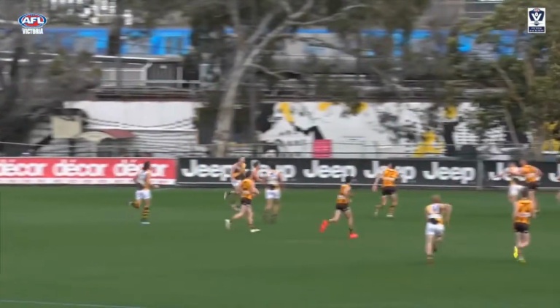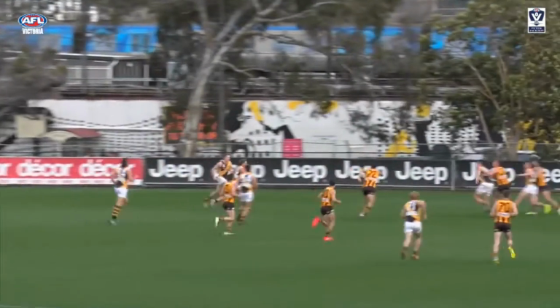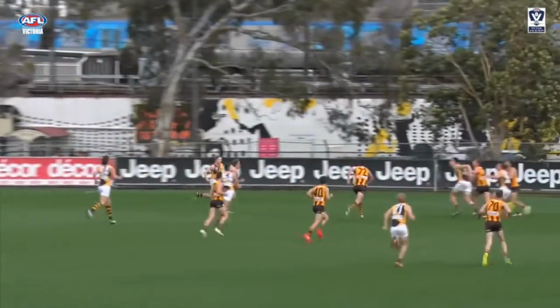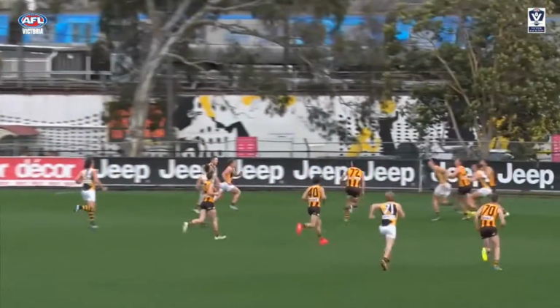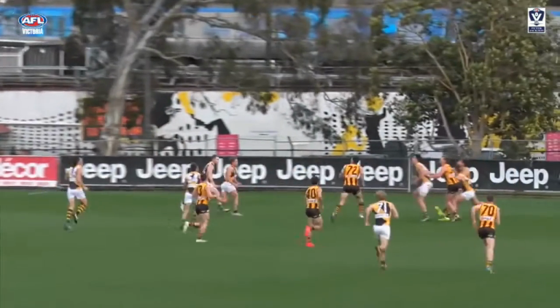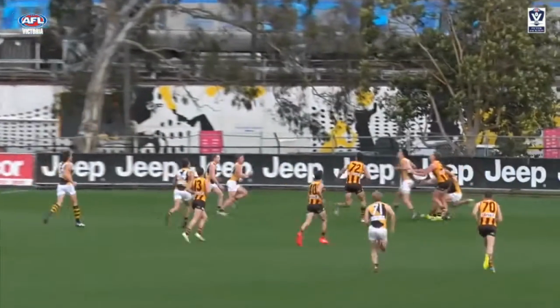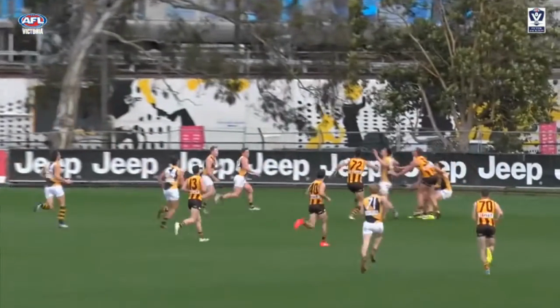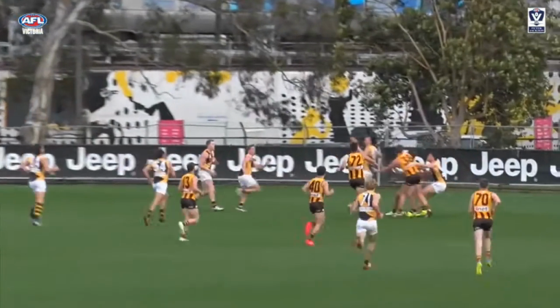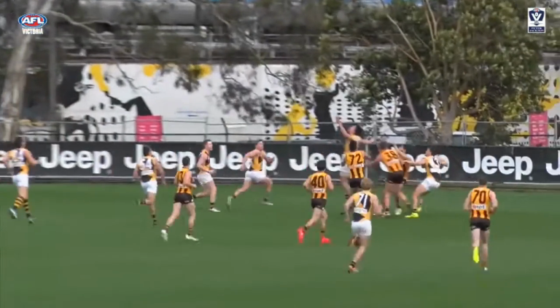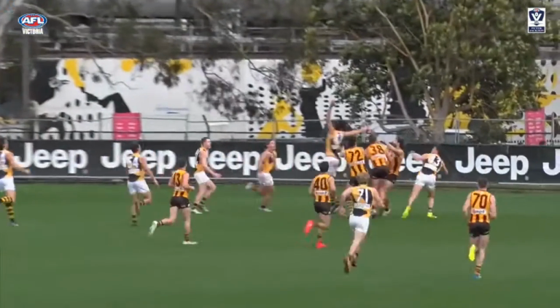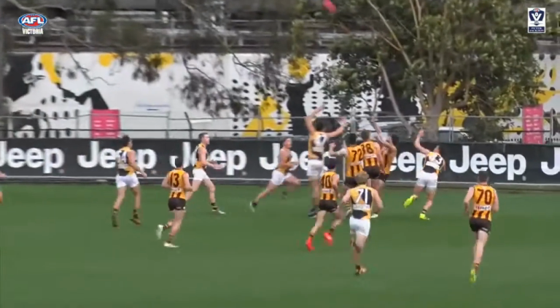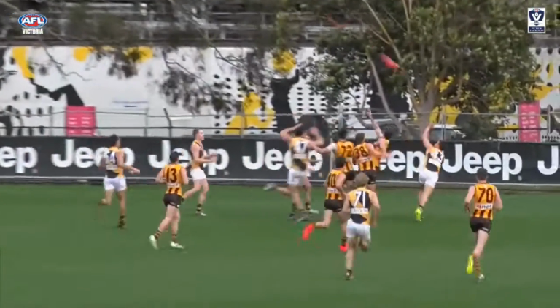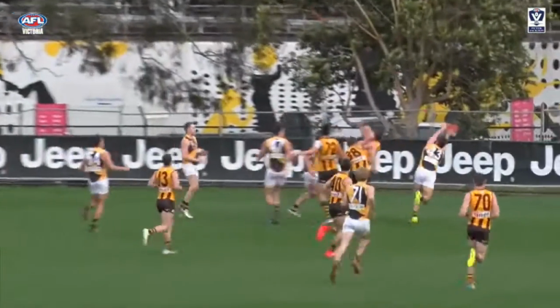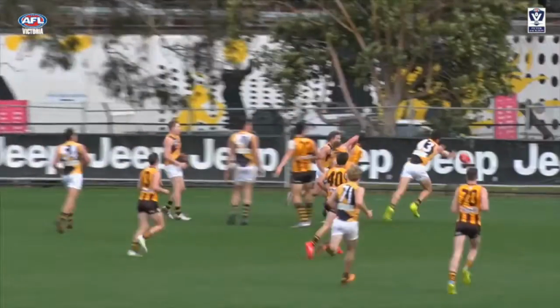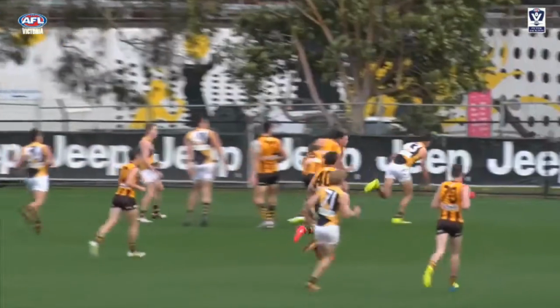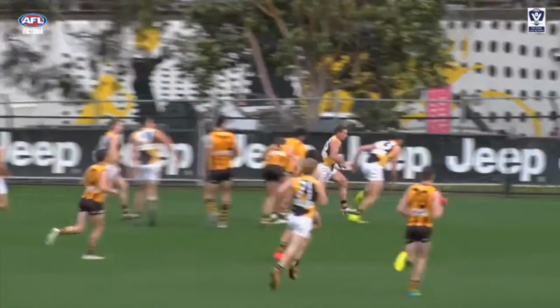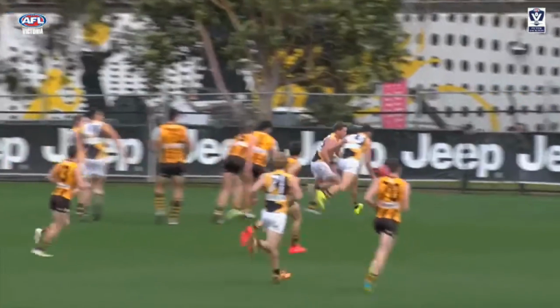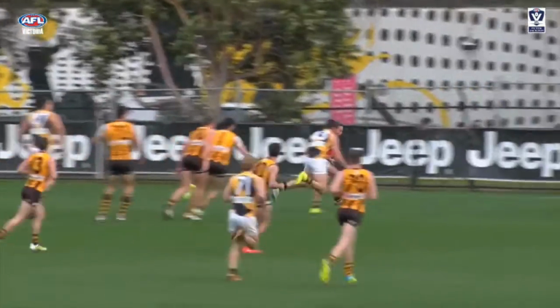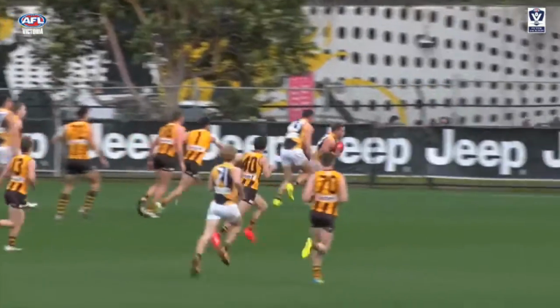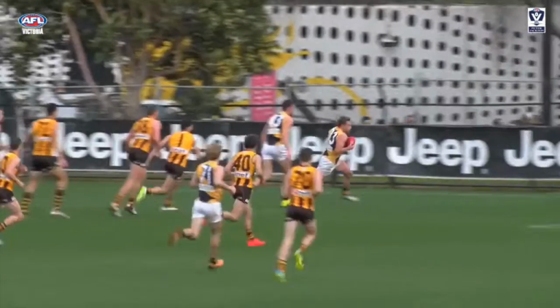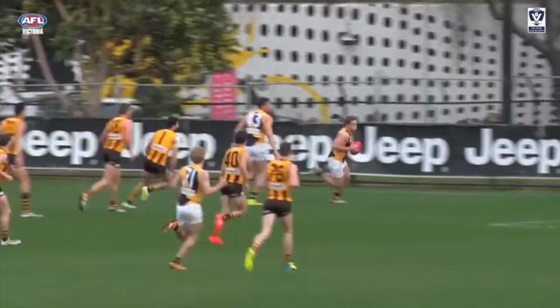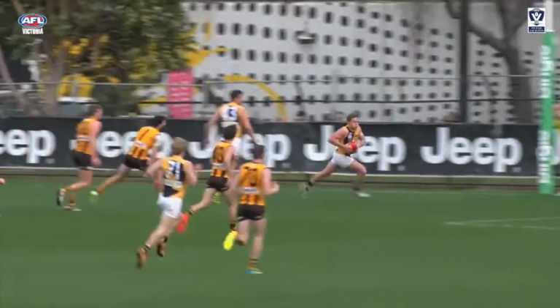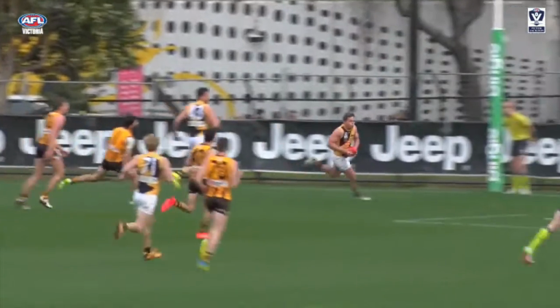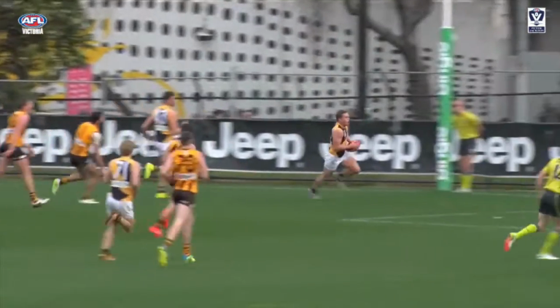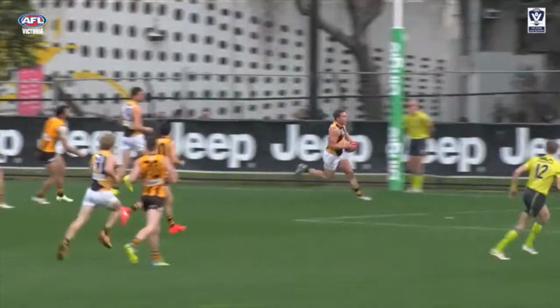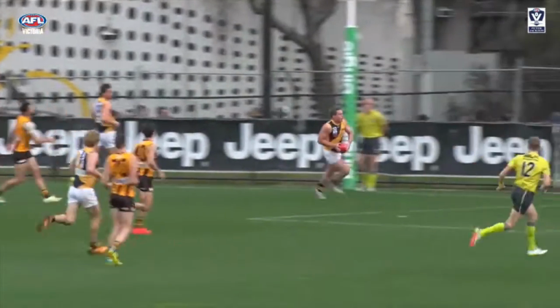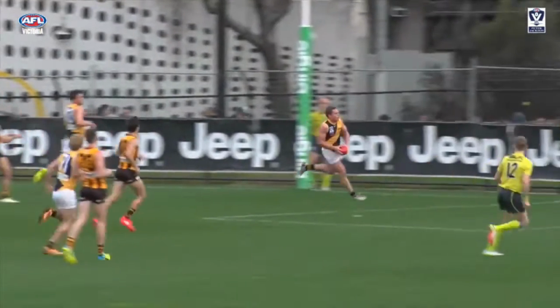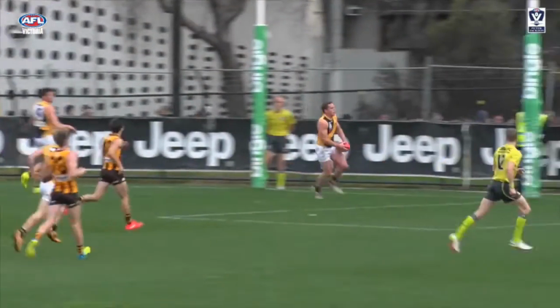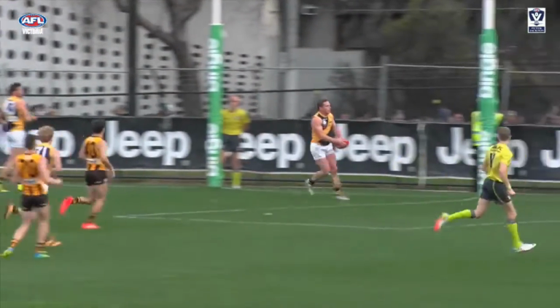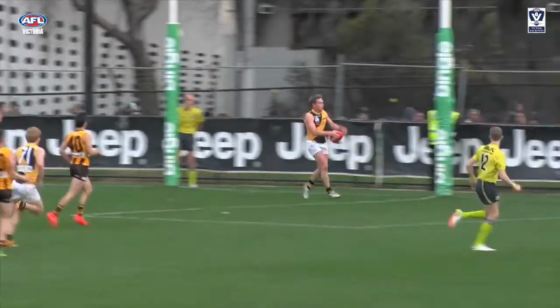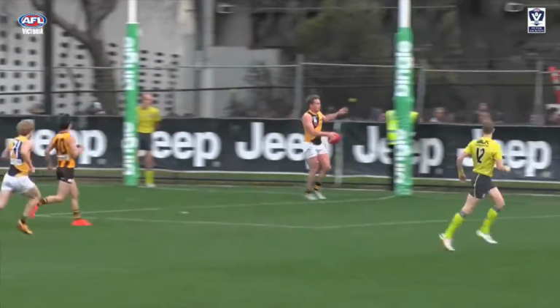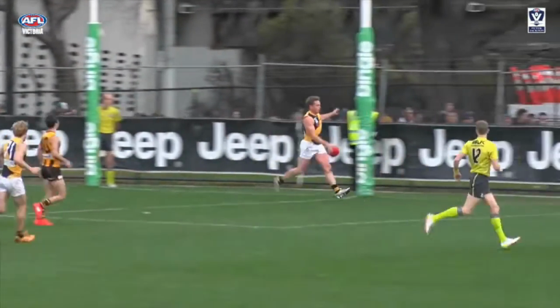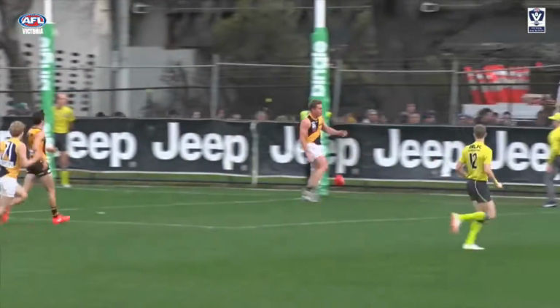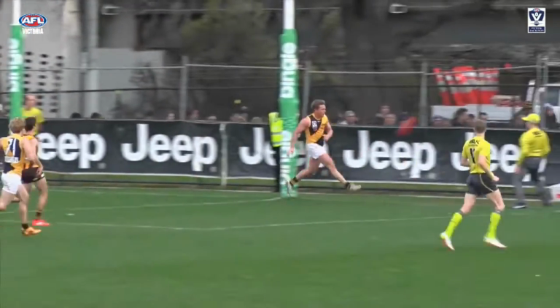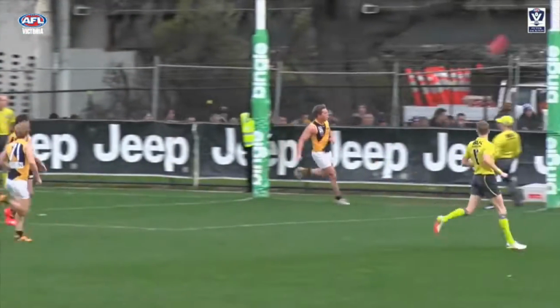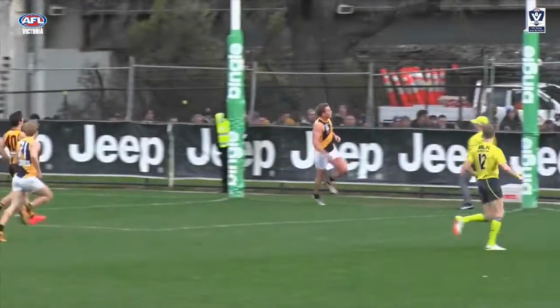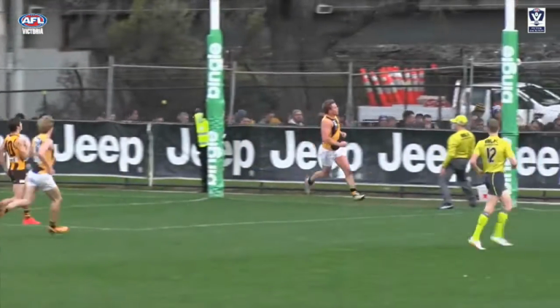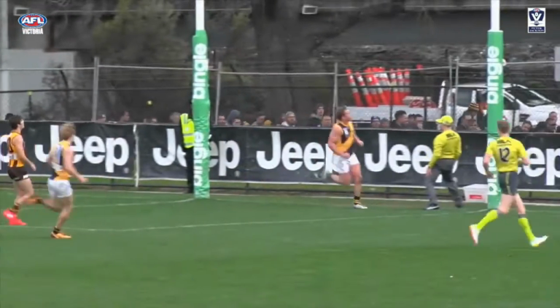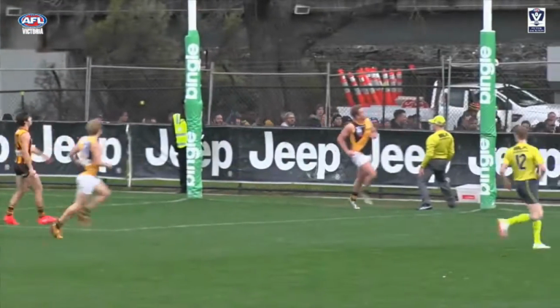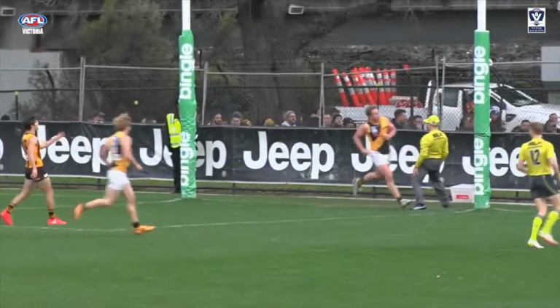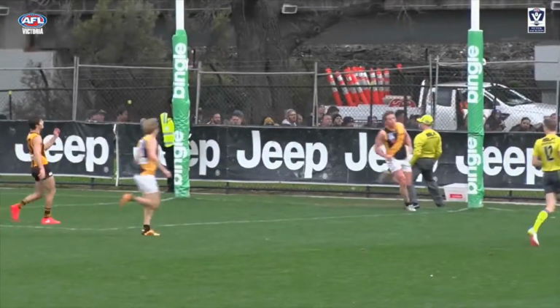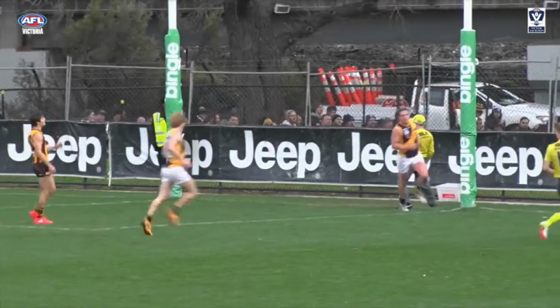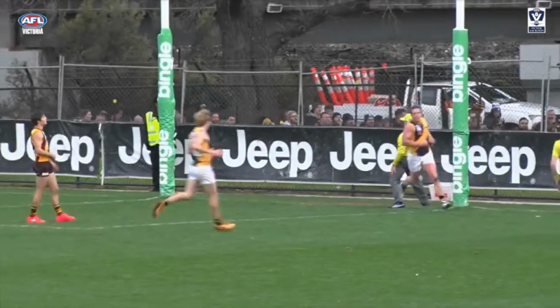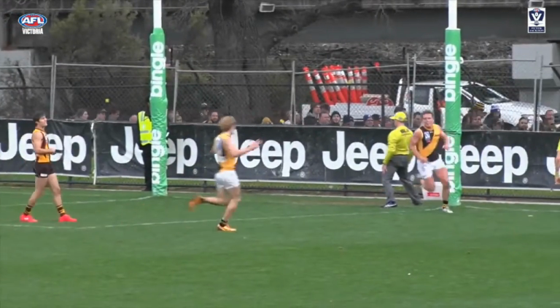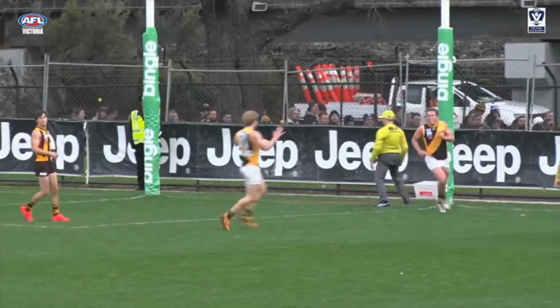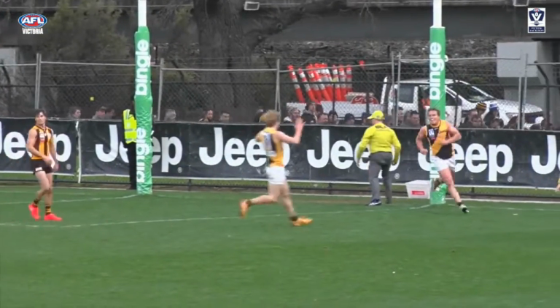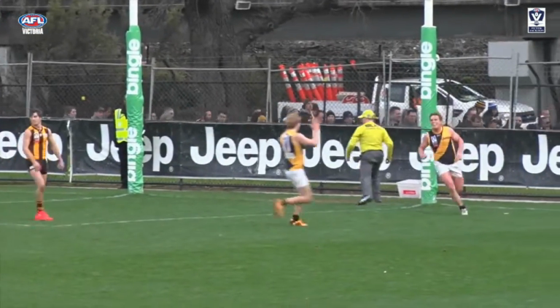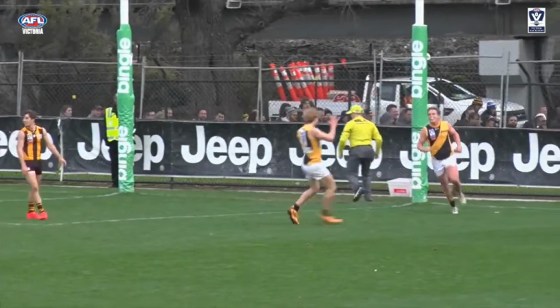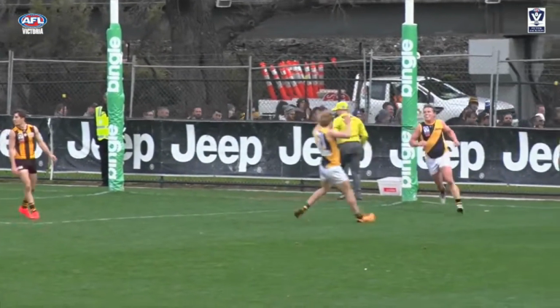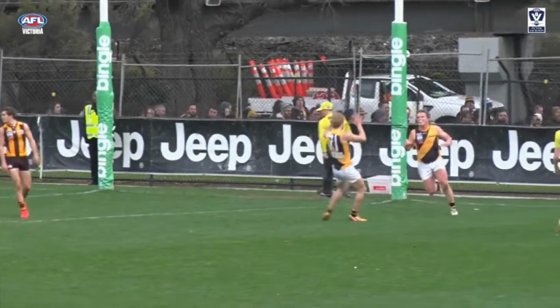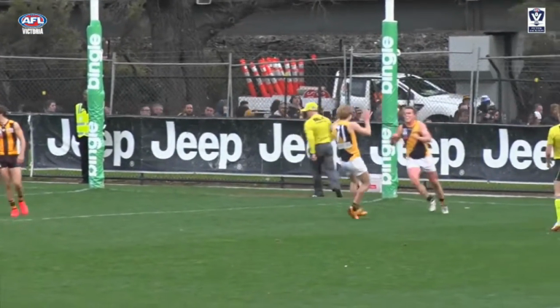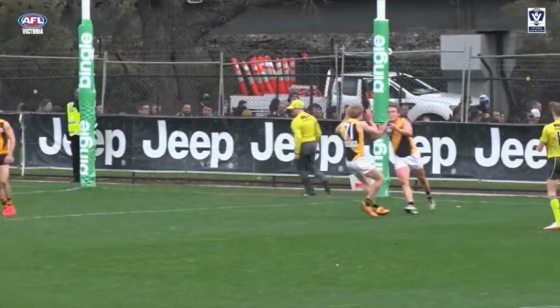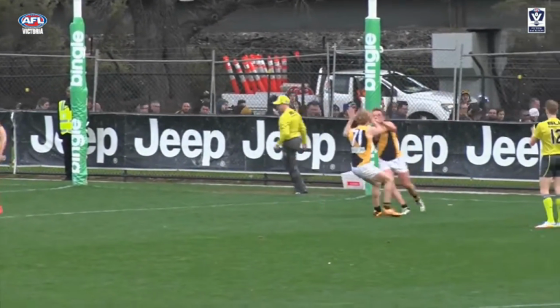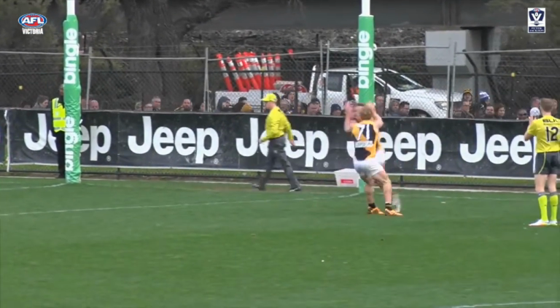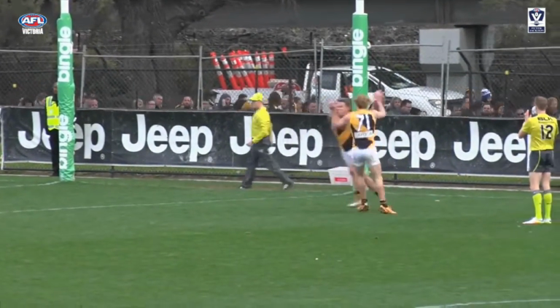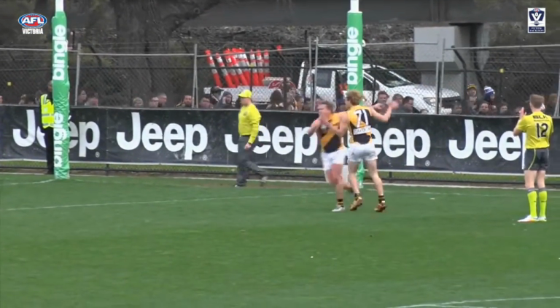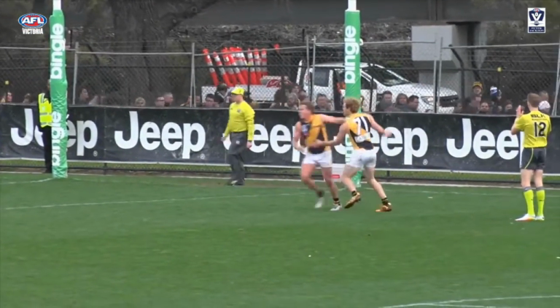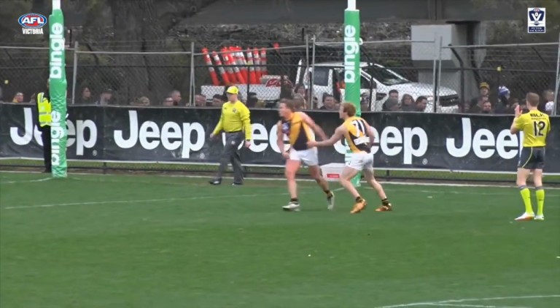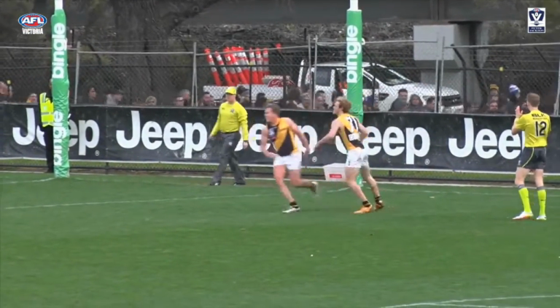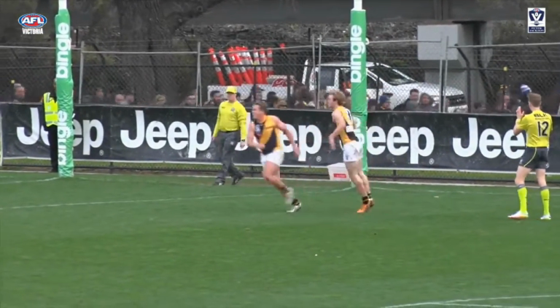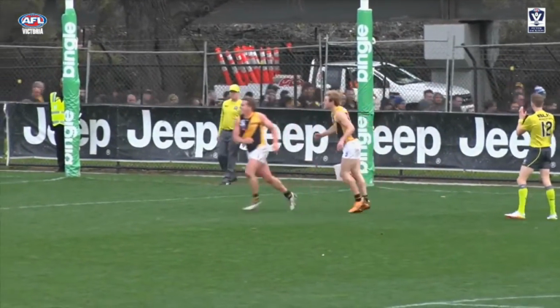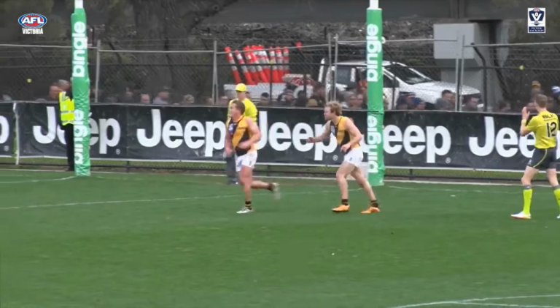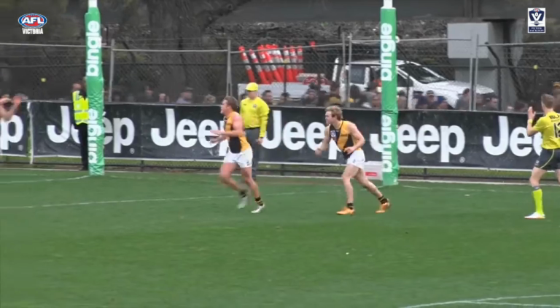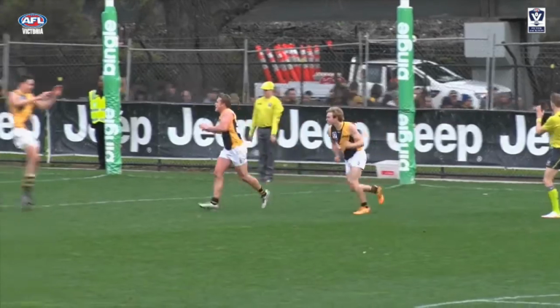At number 5, an 8-goal final term helped Richmond over the line against Box Hill. Tom Couch producing this well-read roving goal for the Tigers.